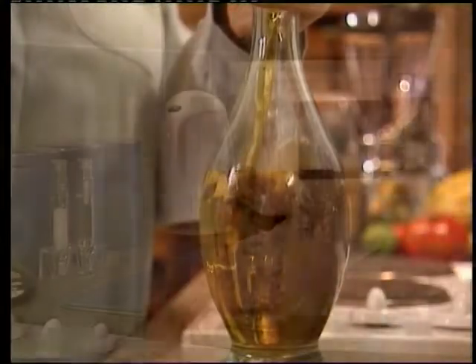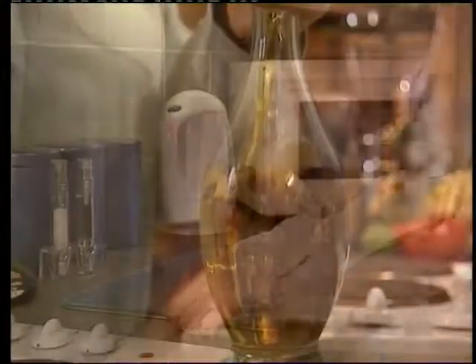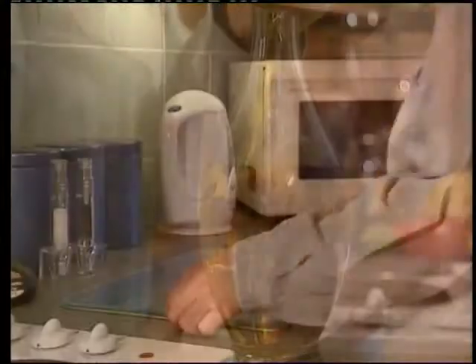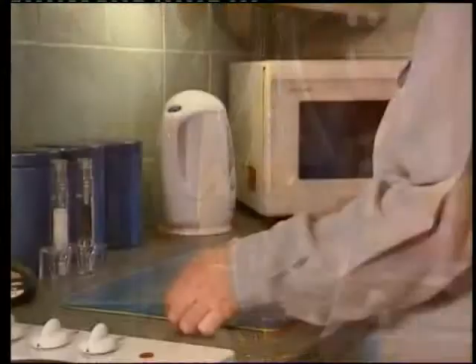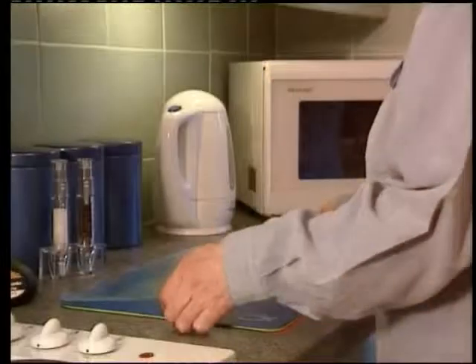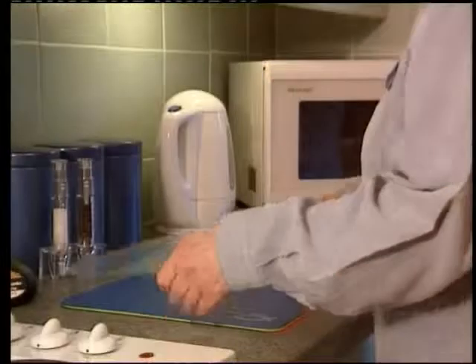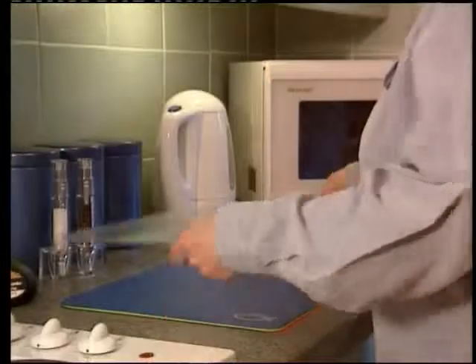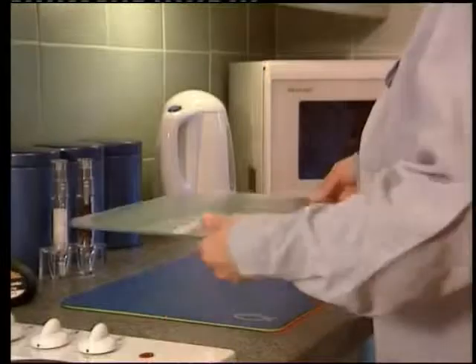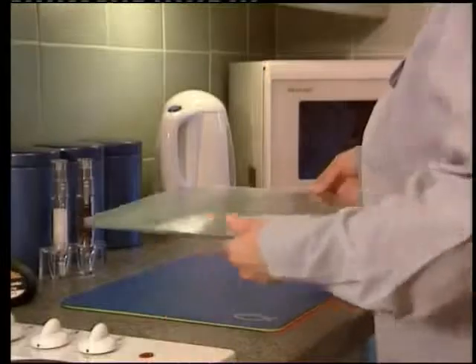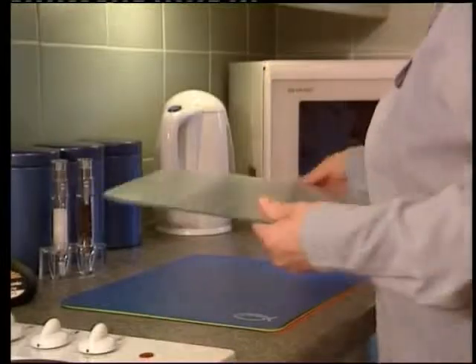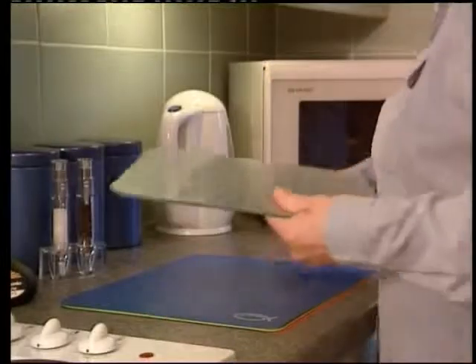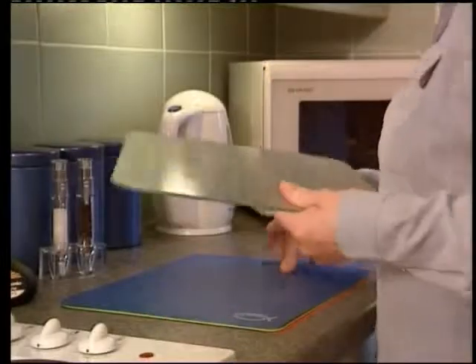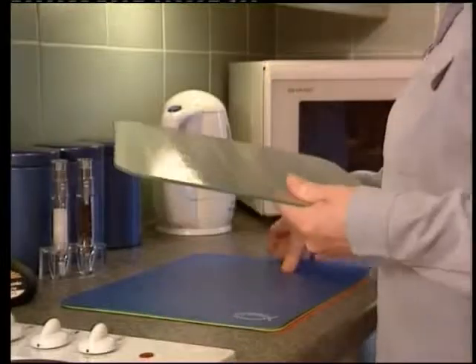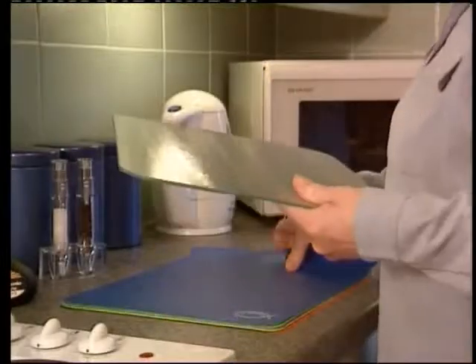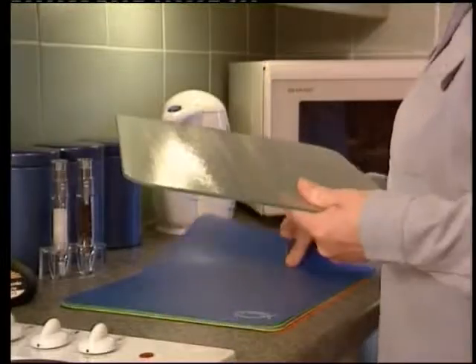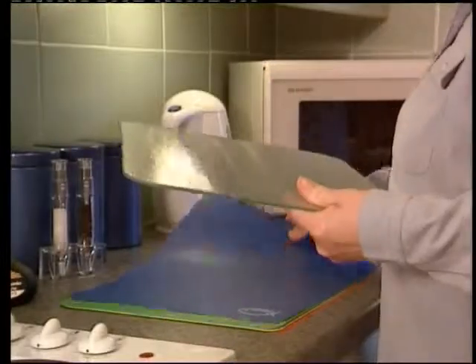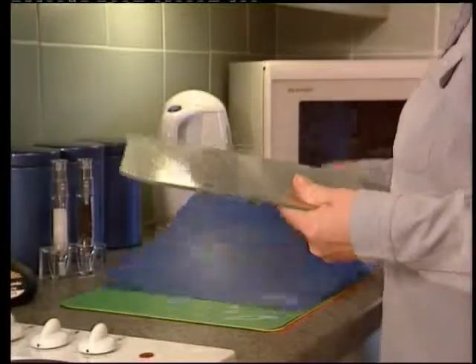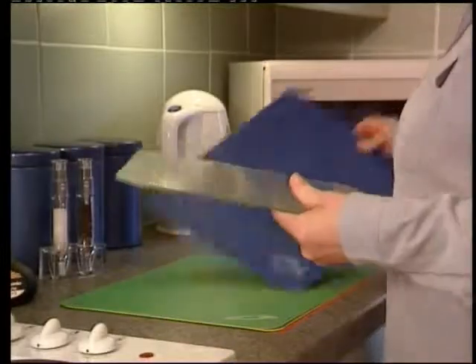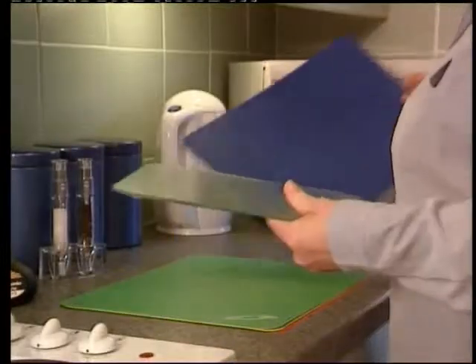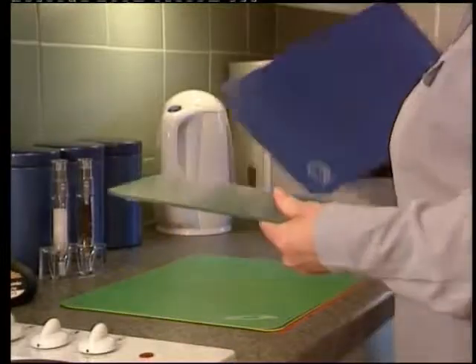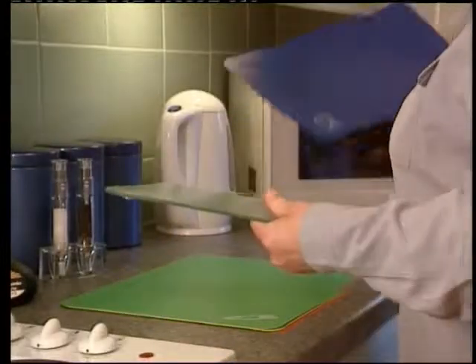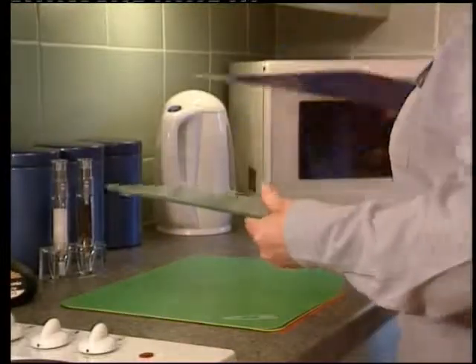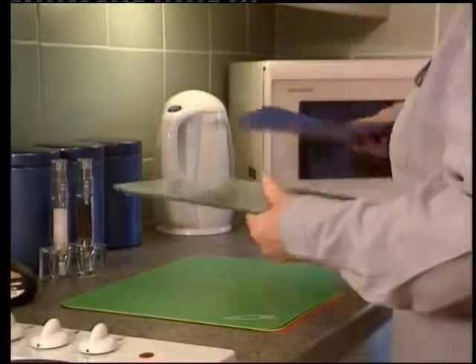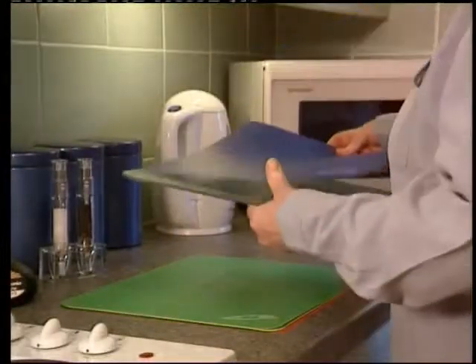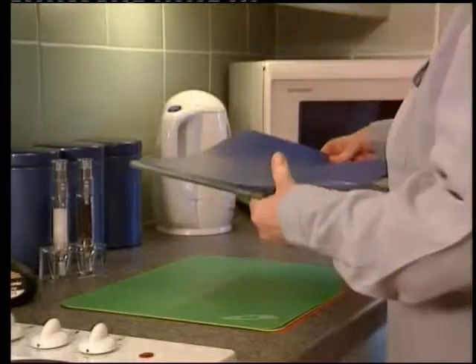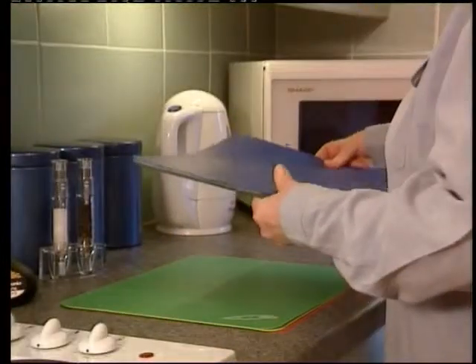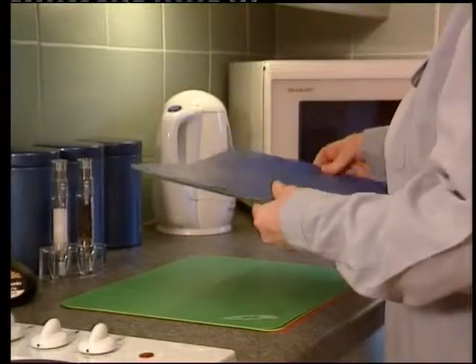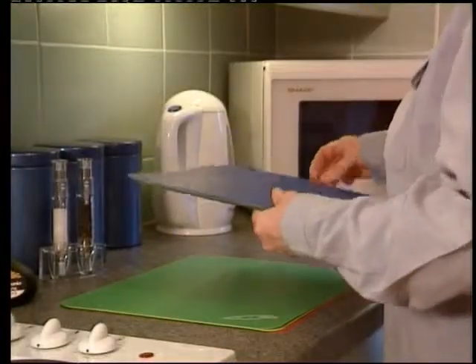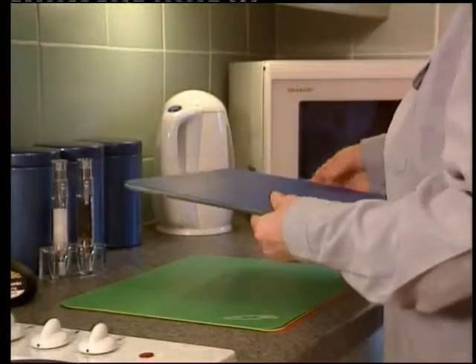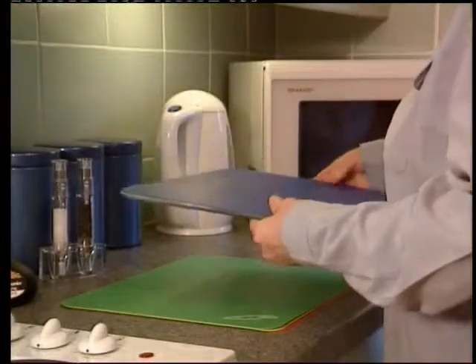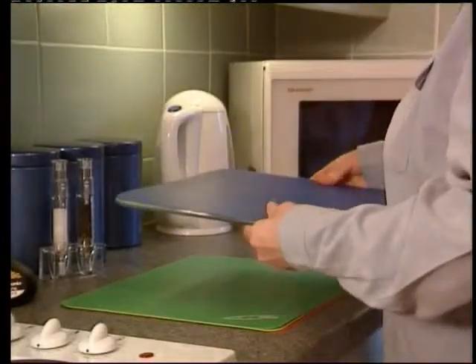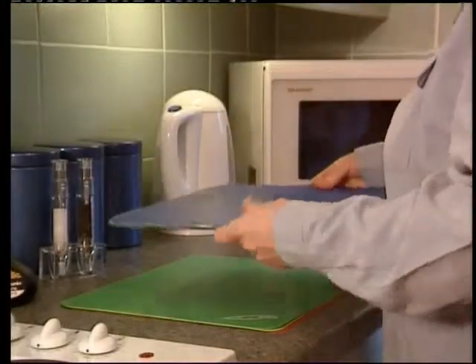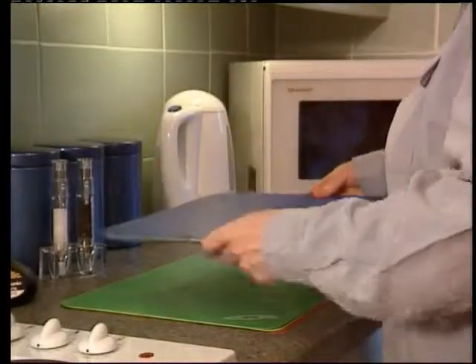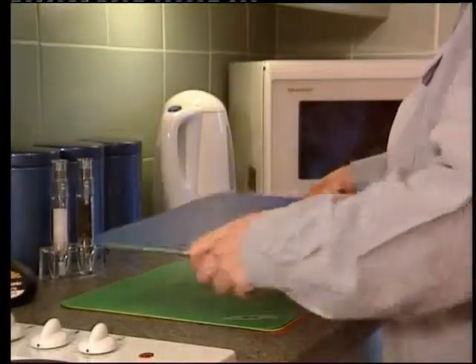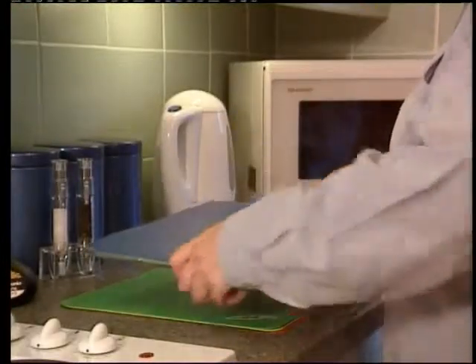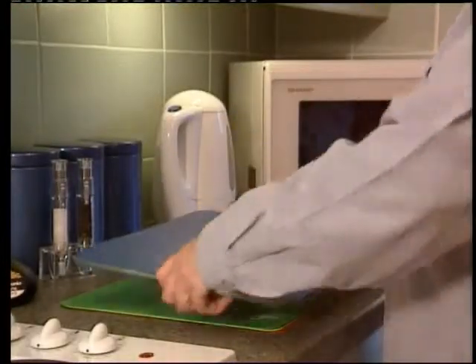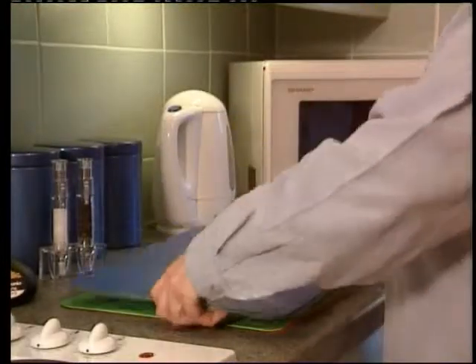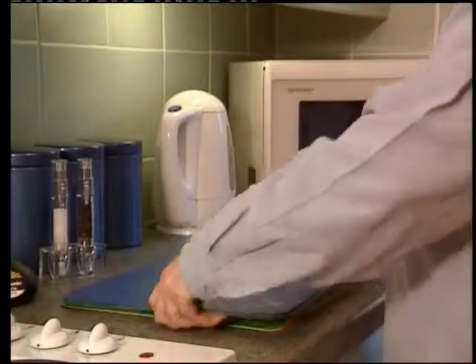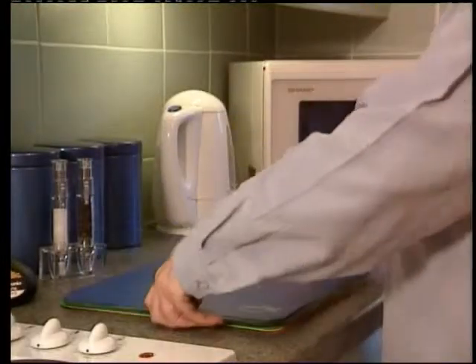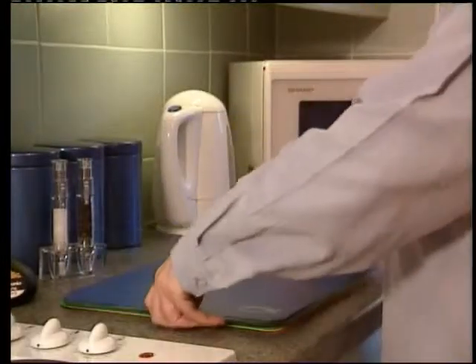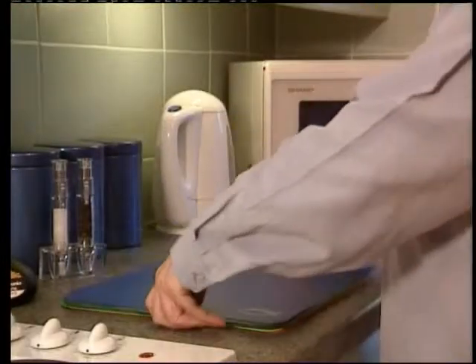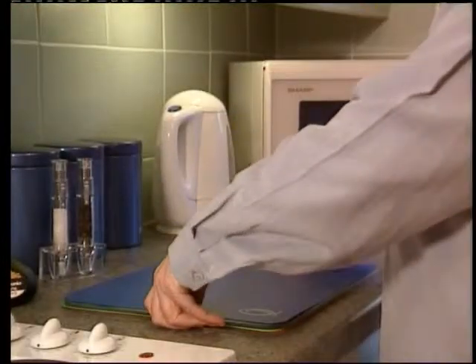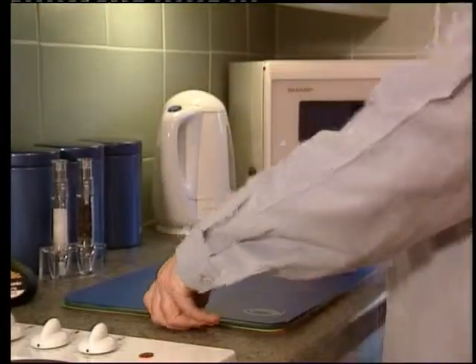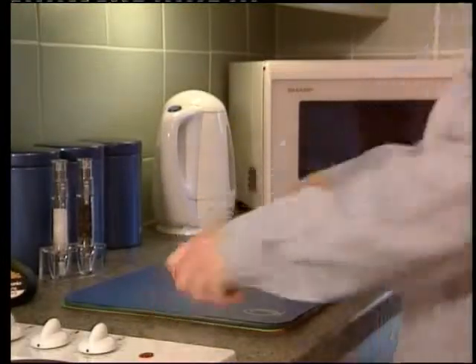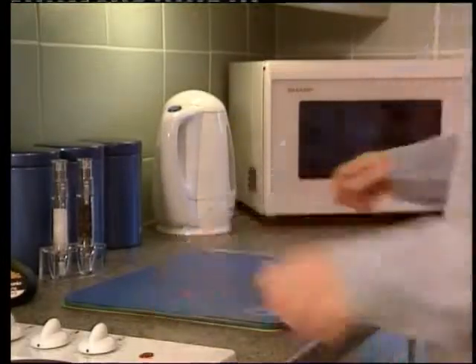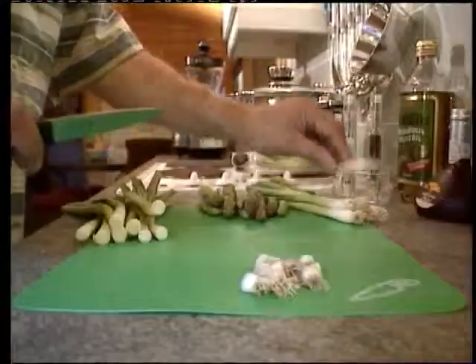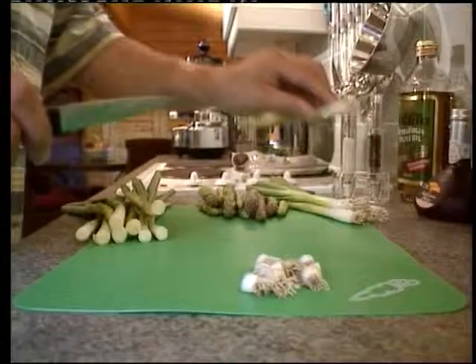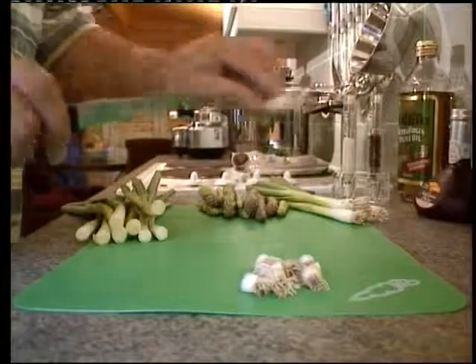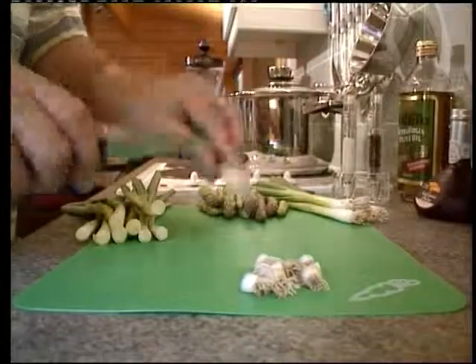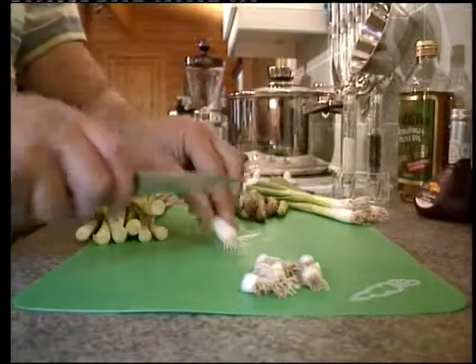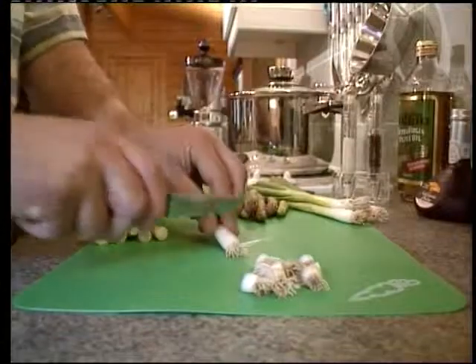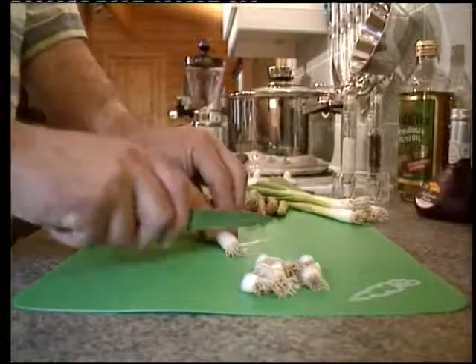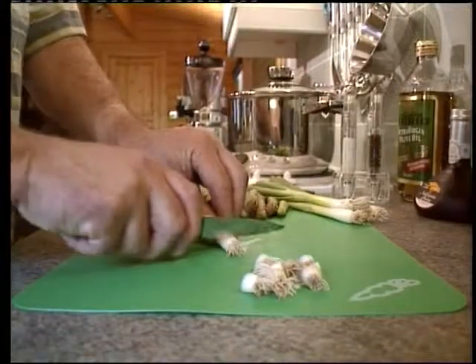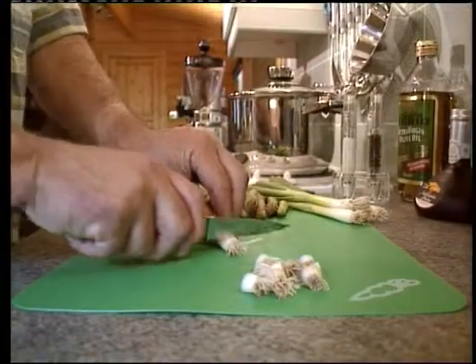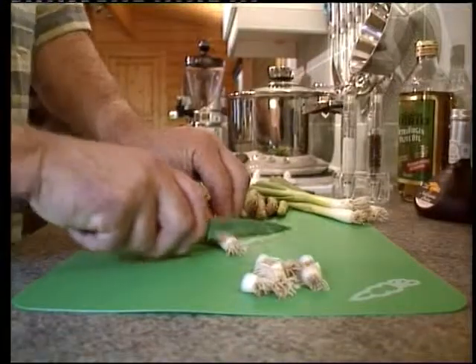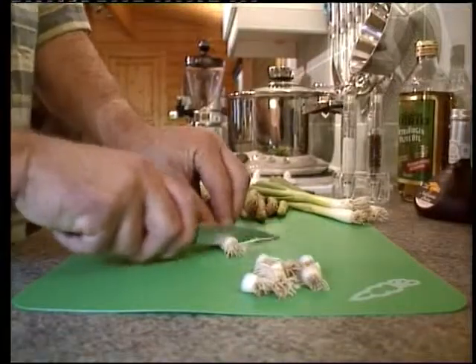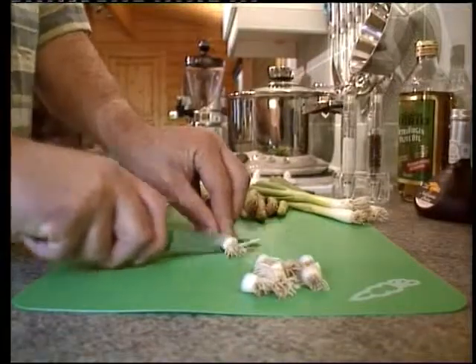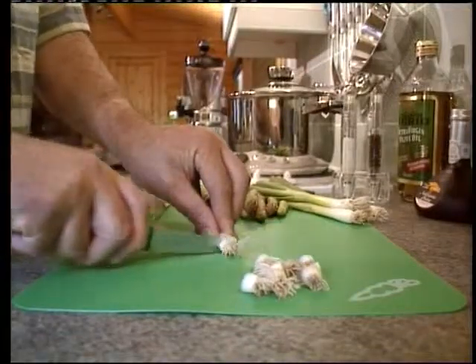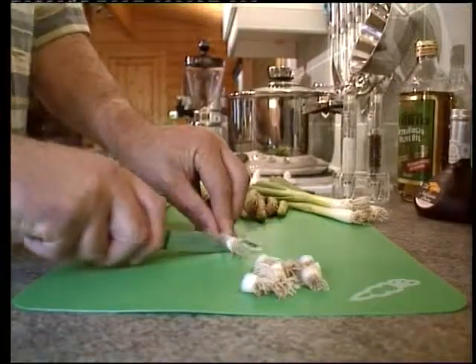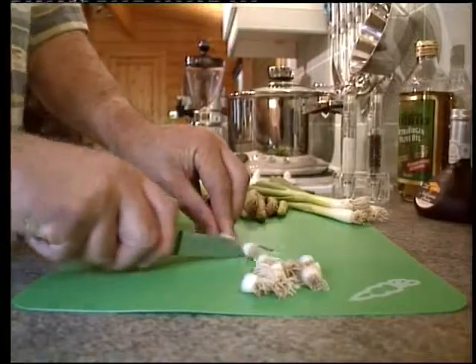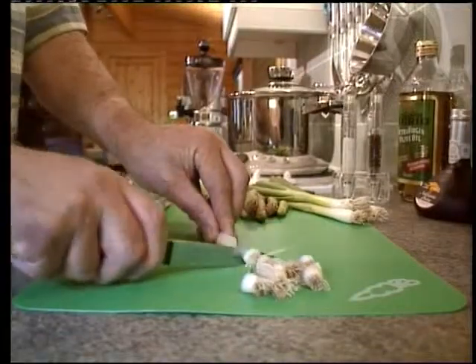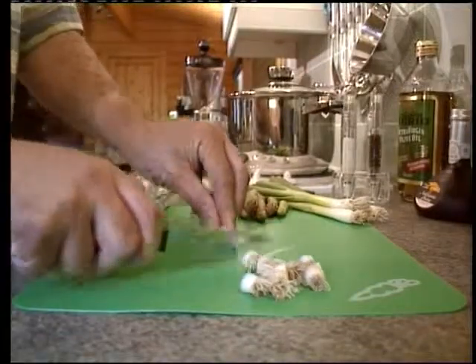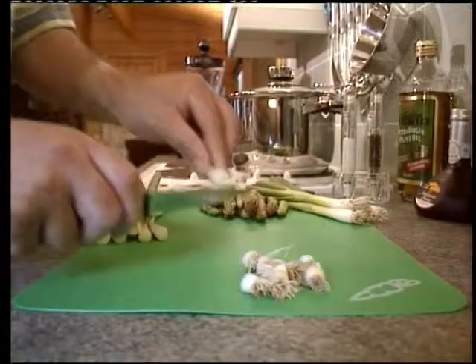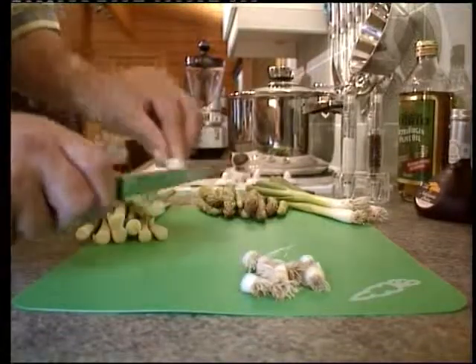These mats are not designed to replace your current chopping board but can be used together. The surface of these mats will not dull the edge of your knives.